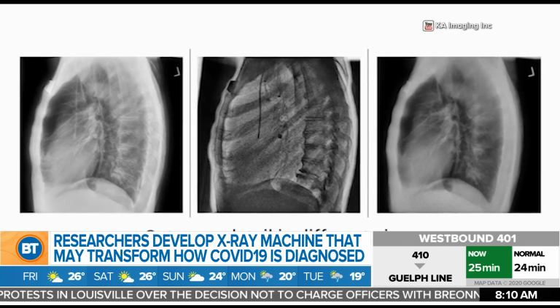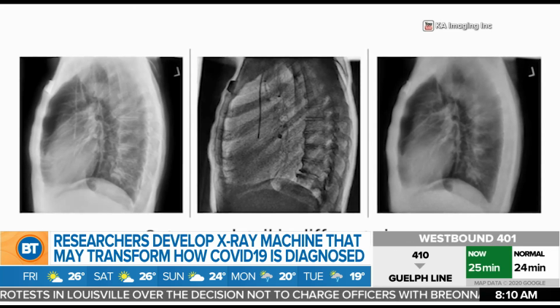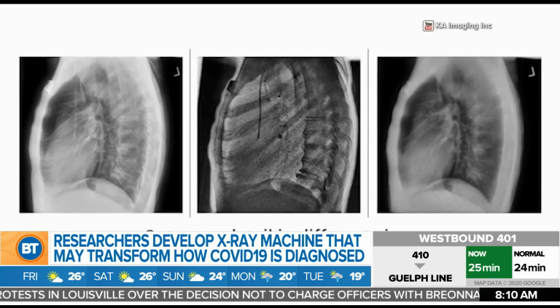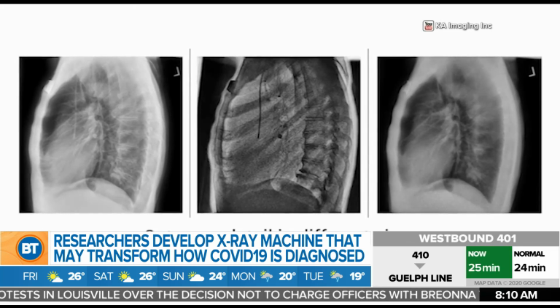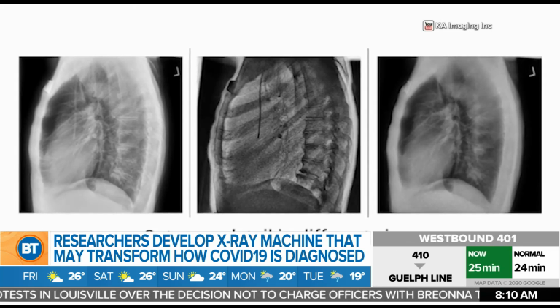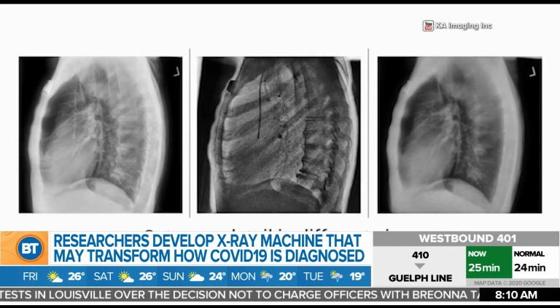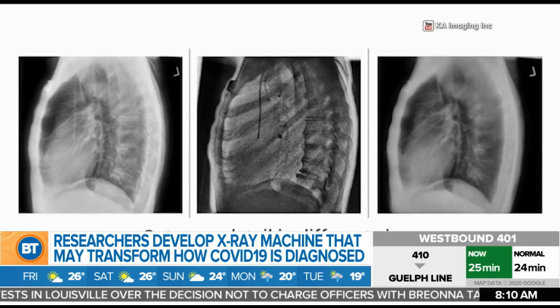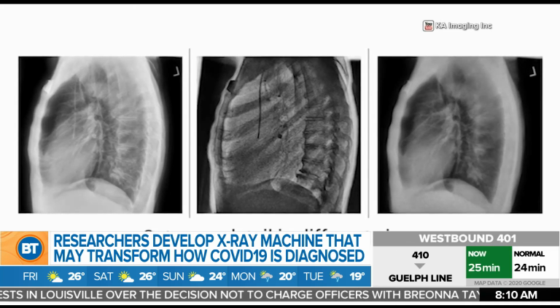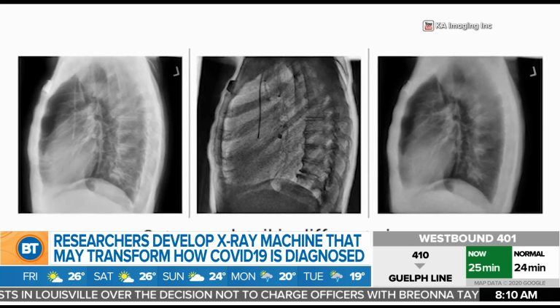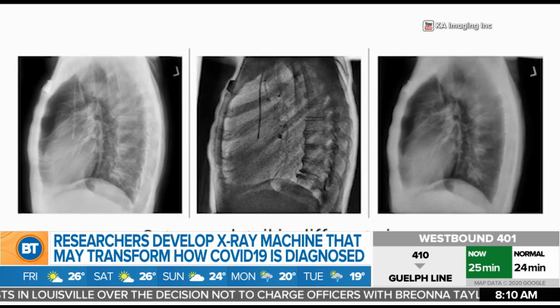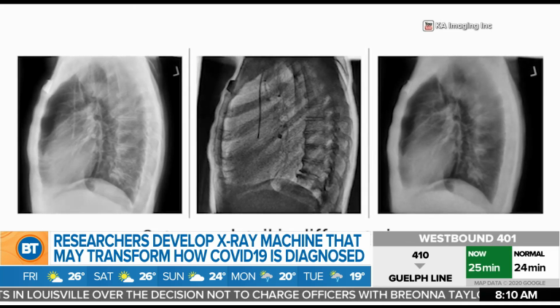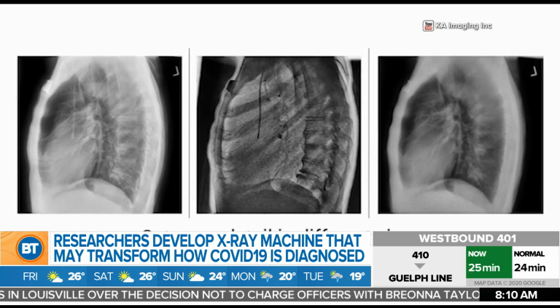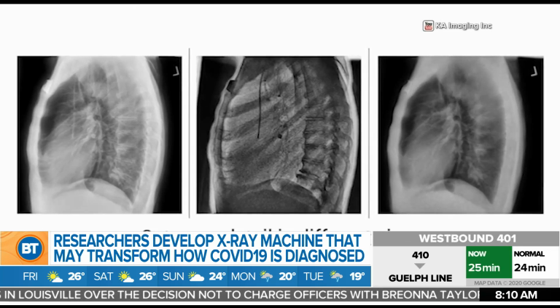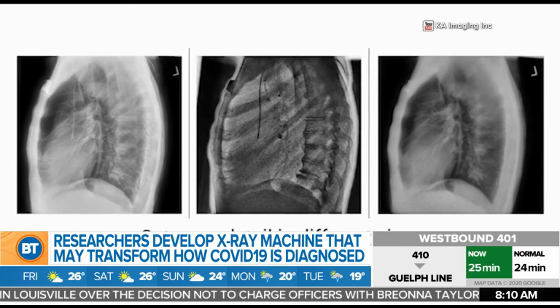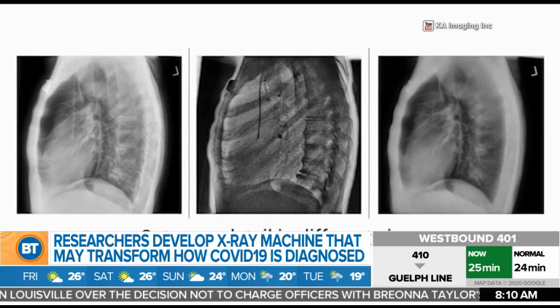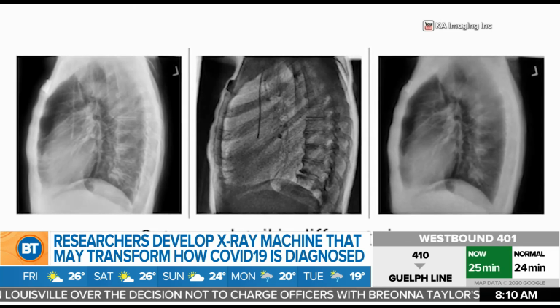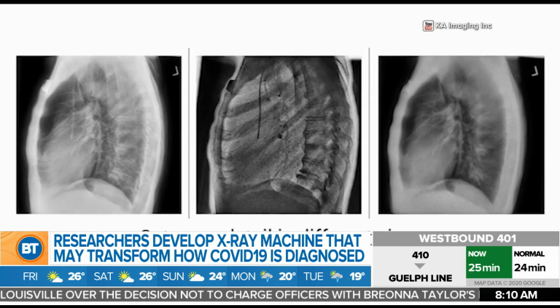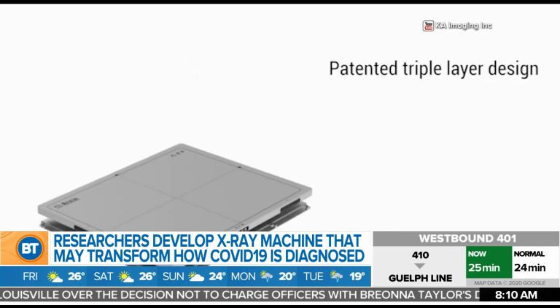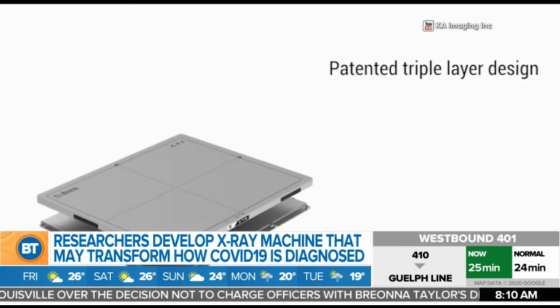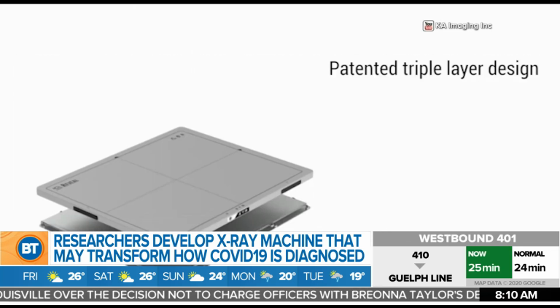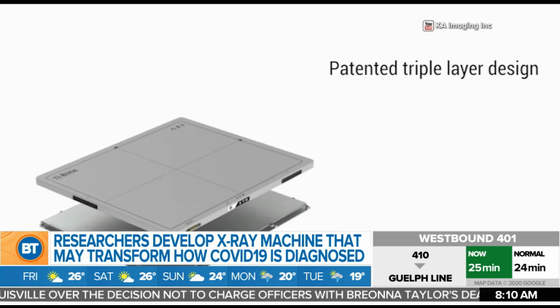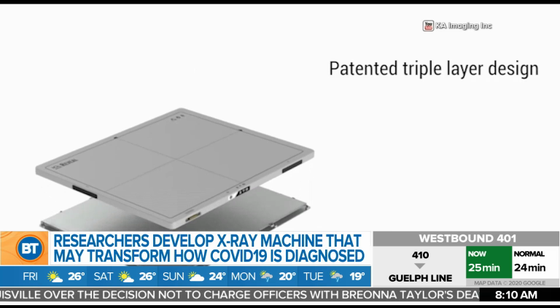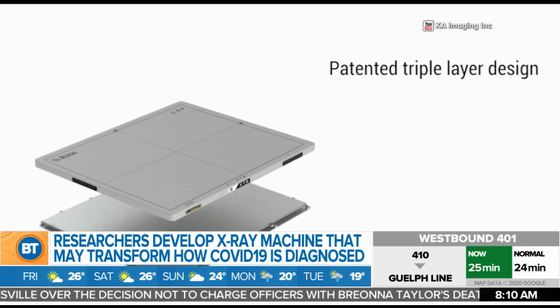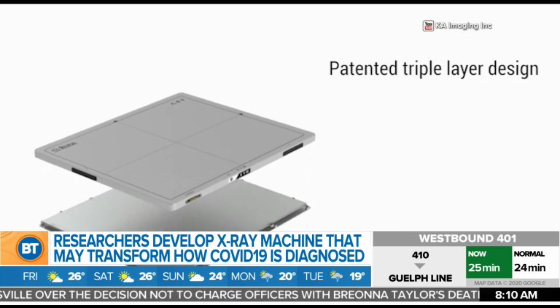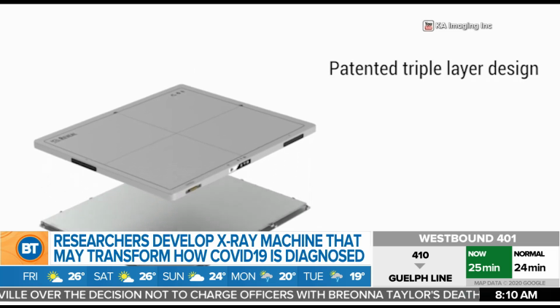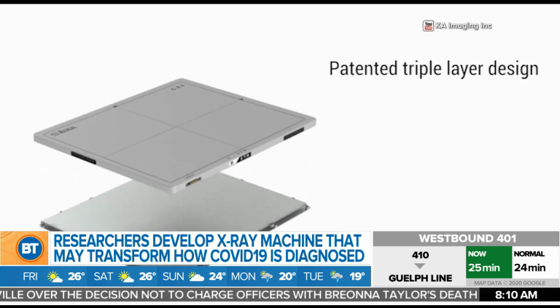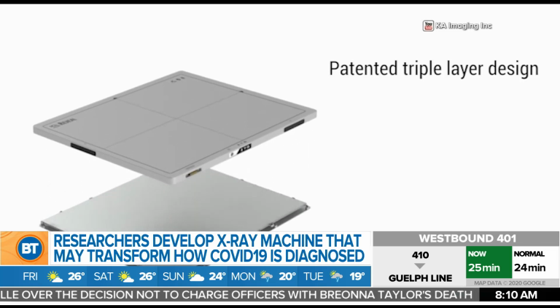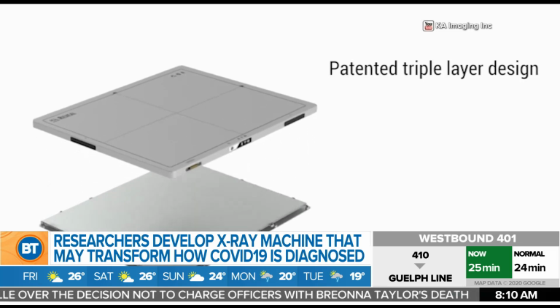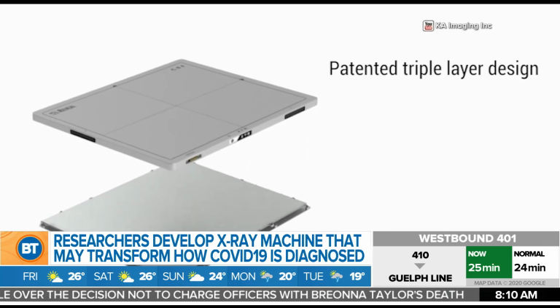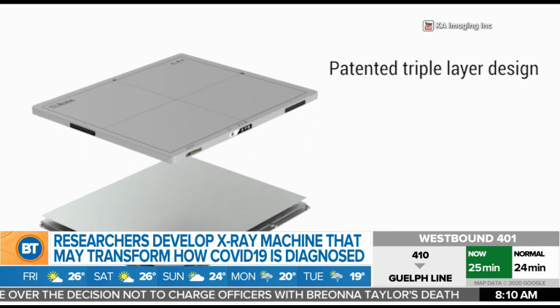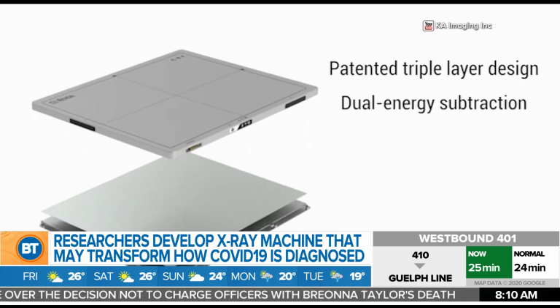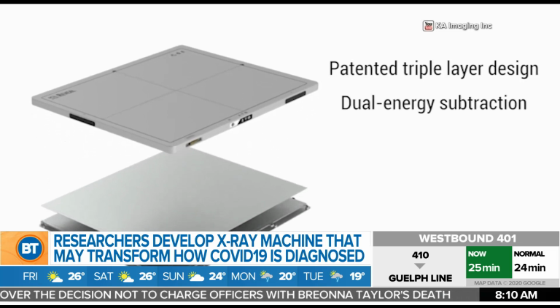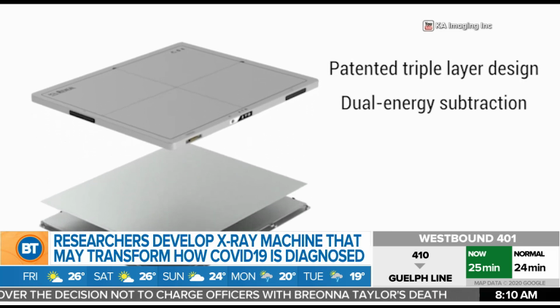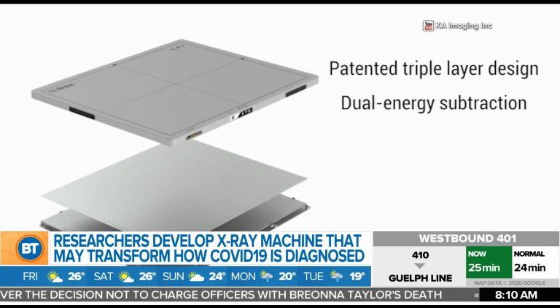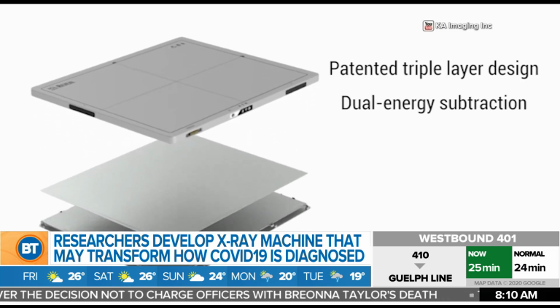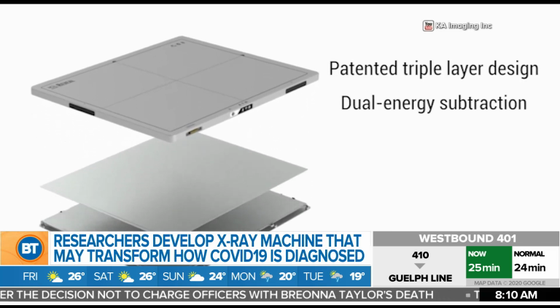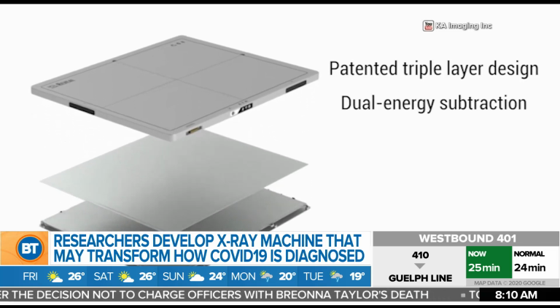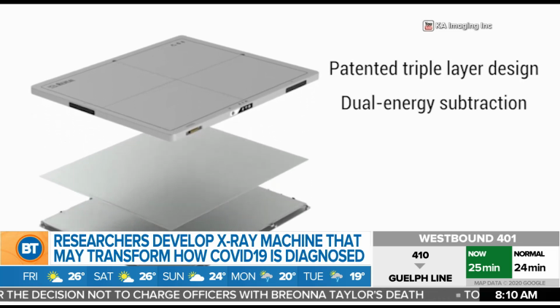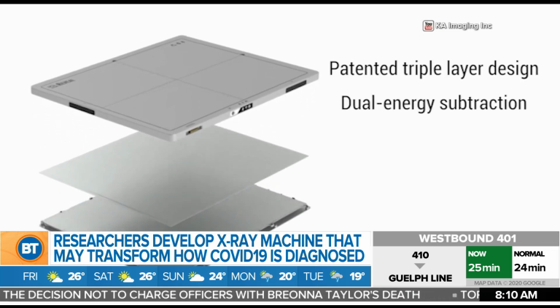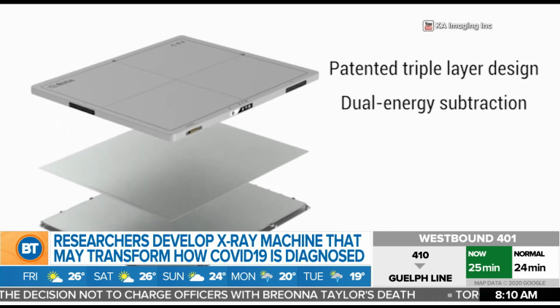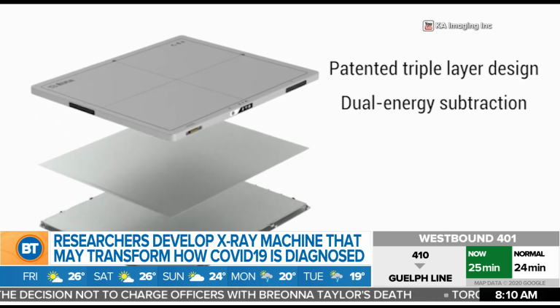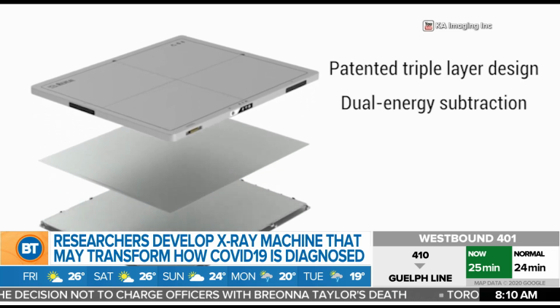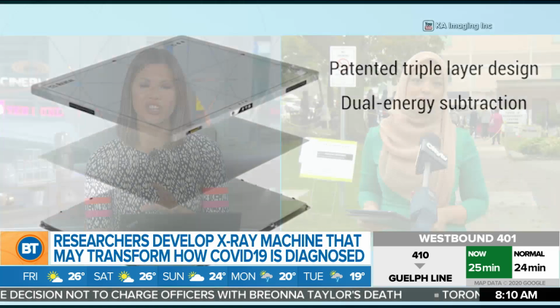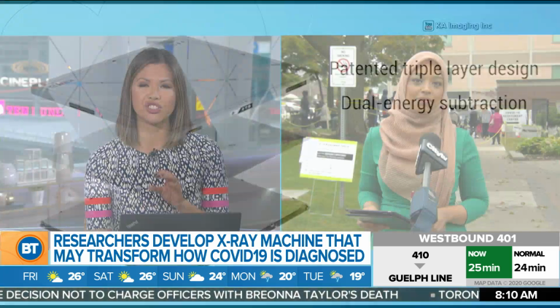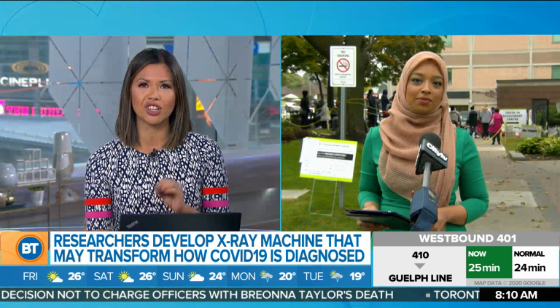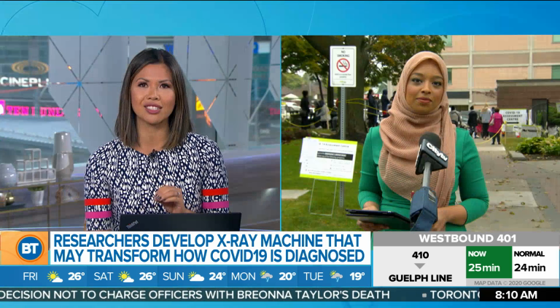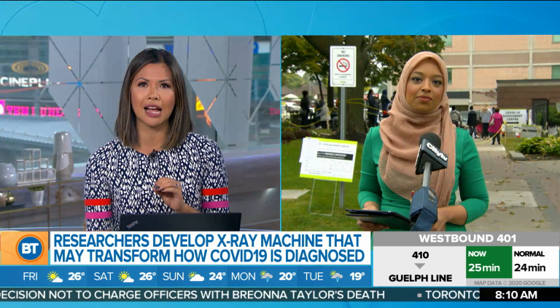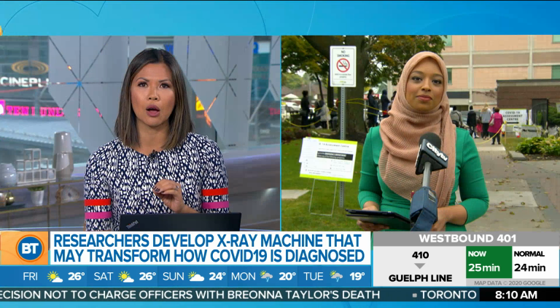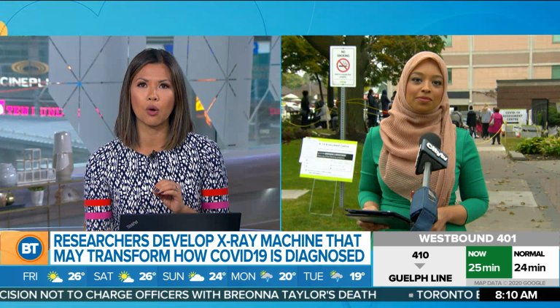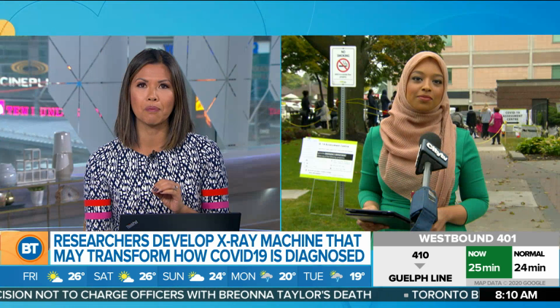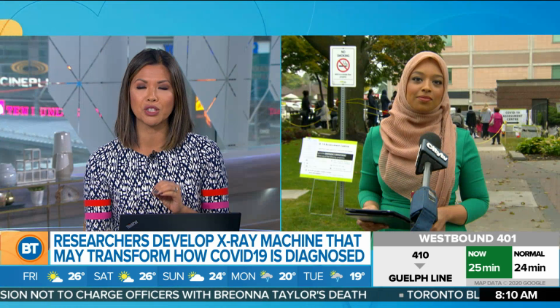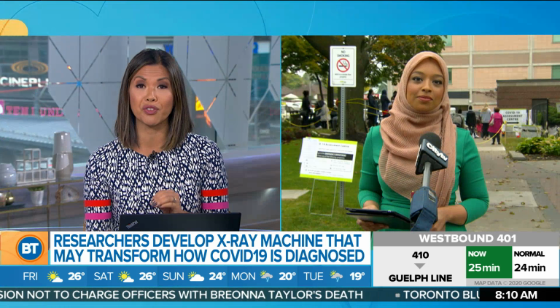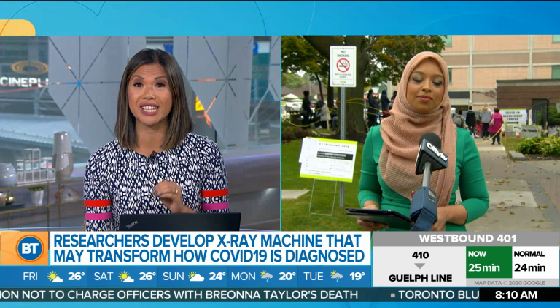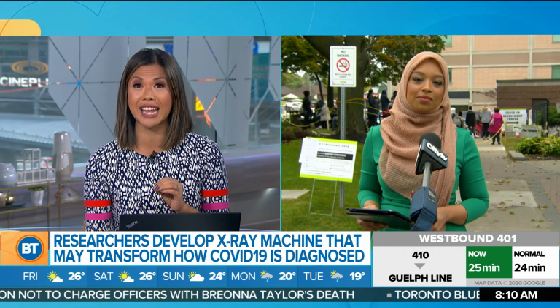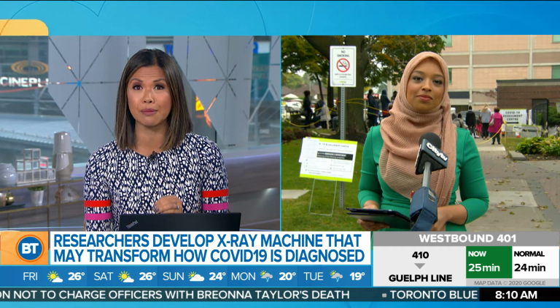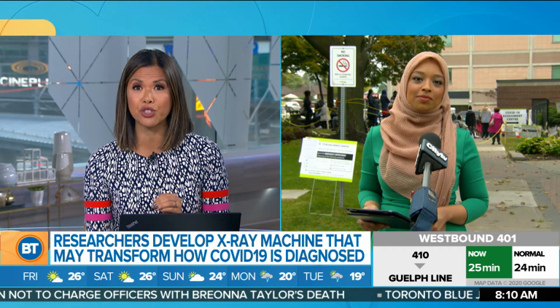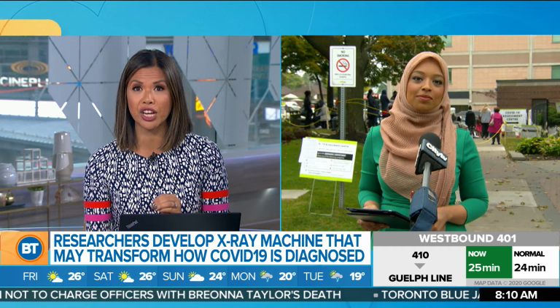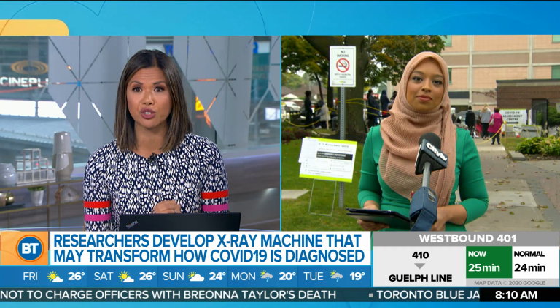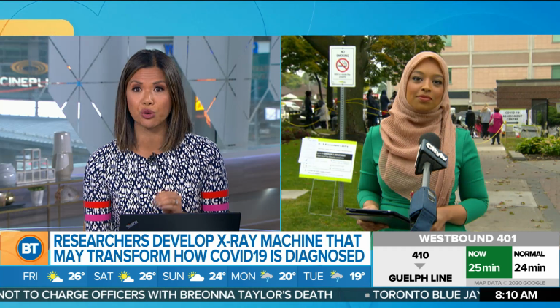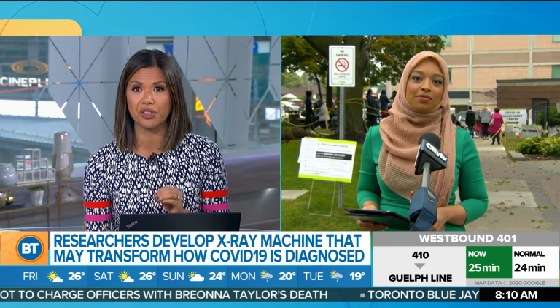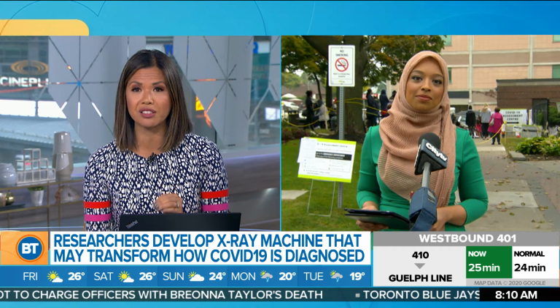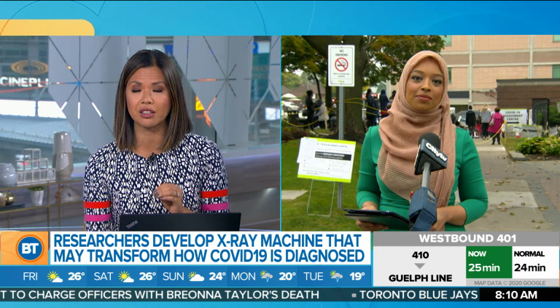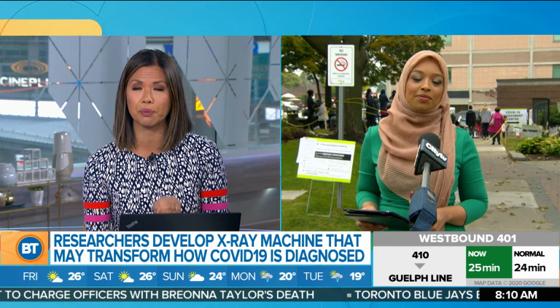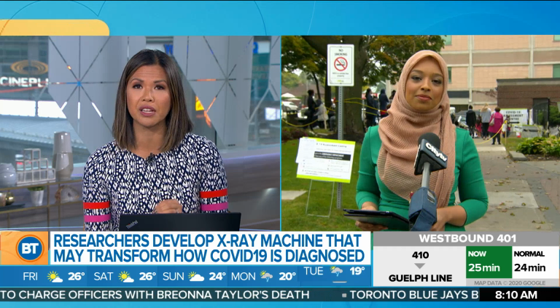This is pretty big. City News reporter Janela Massa joins us live now with more on this technology and just how much of a game-changer this could be.